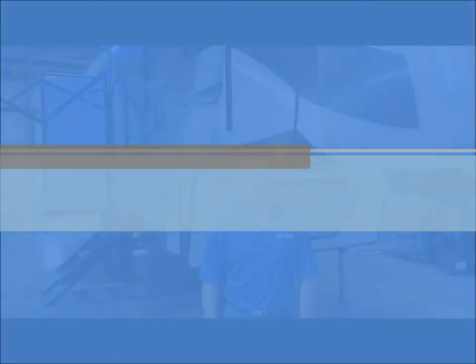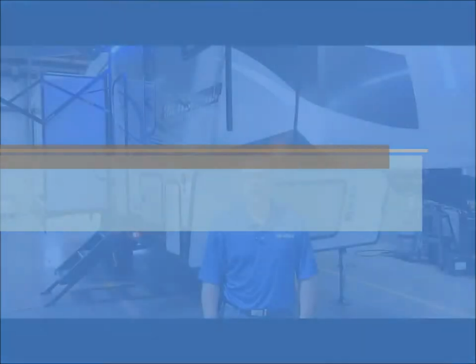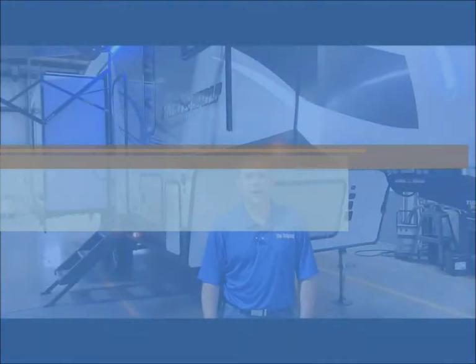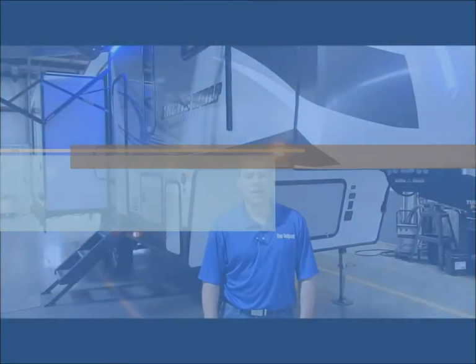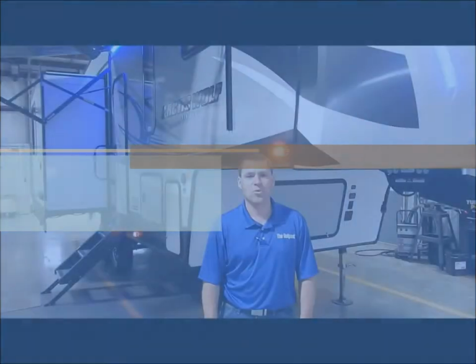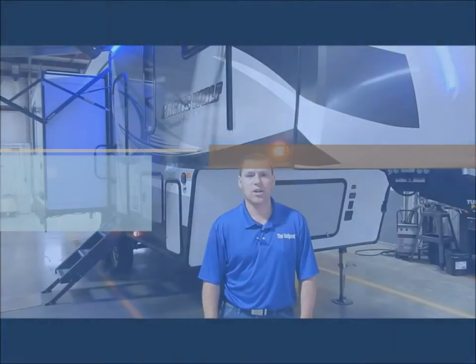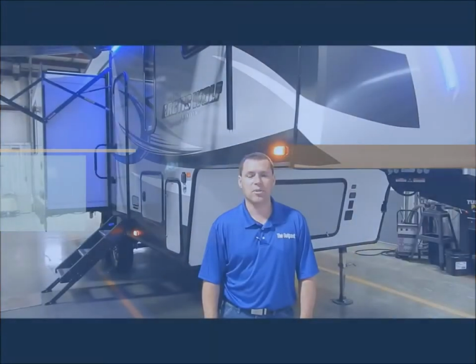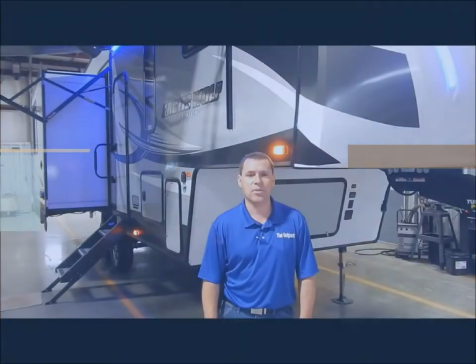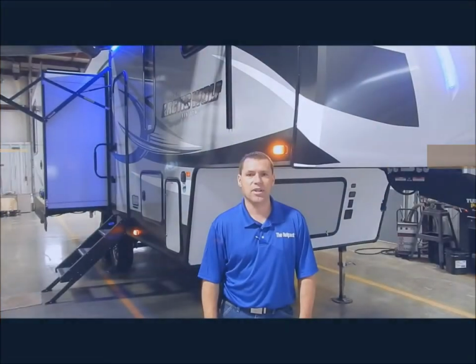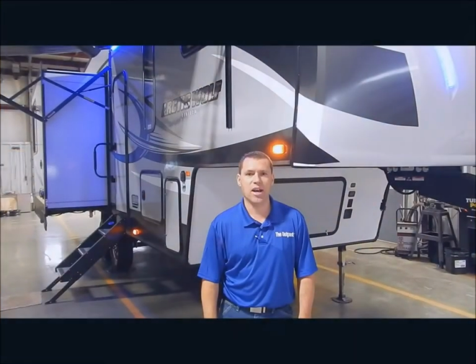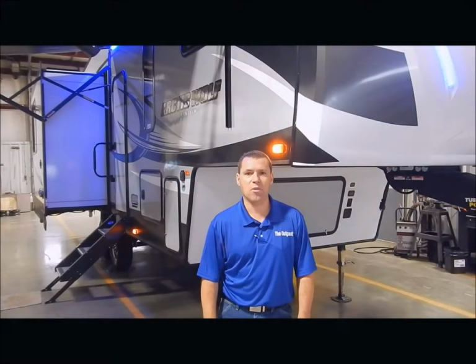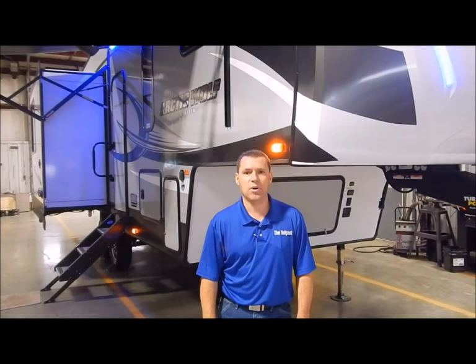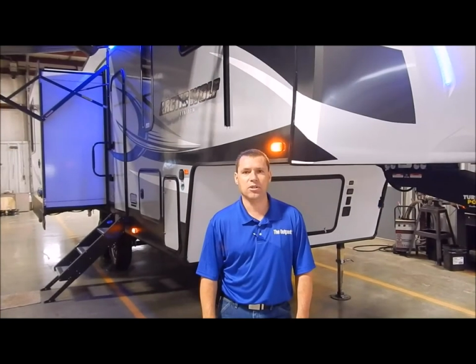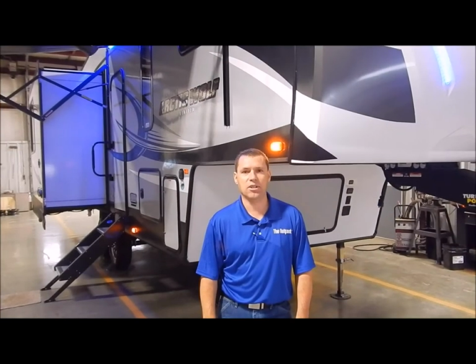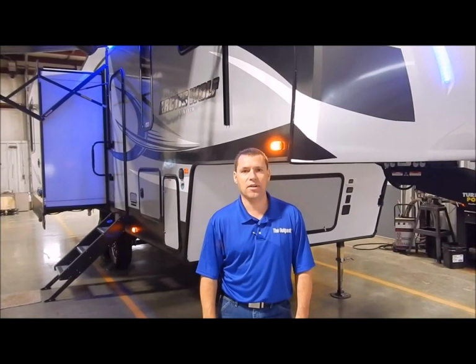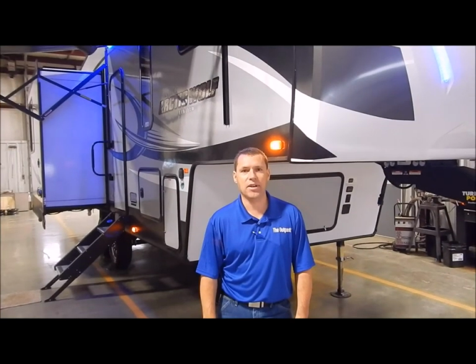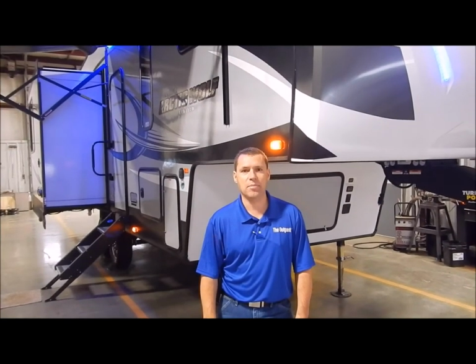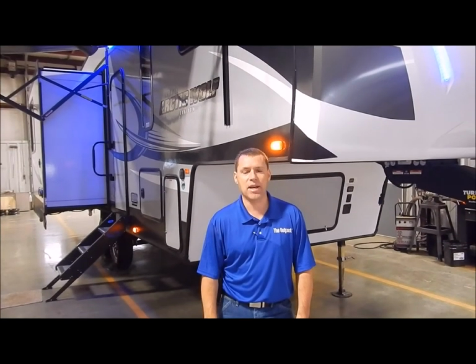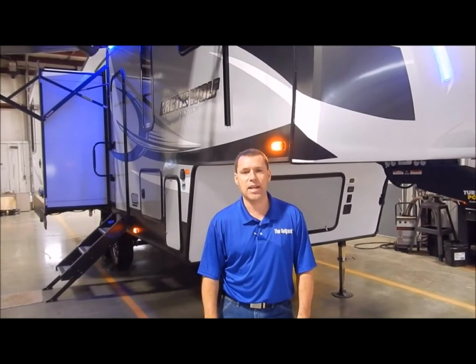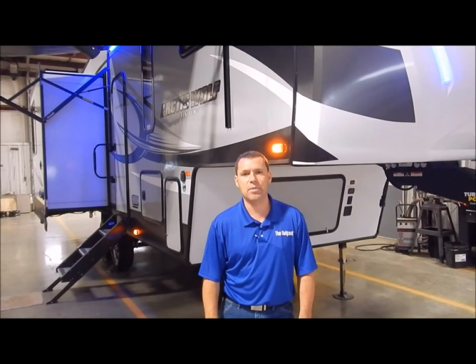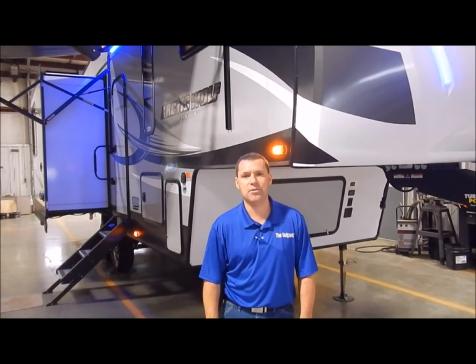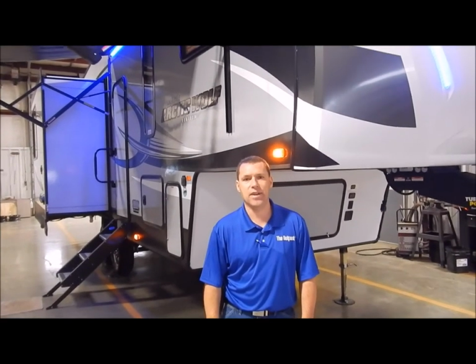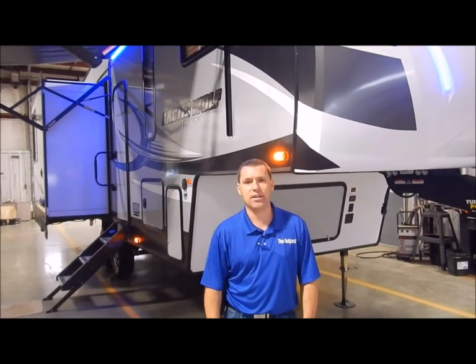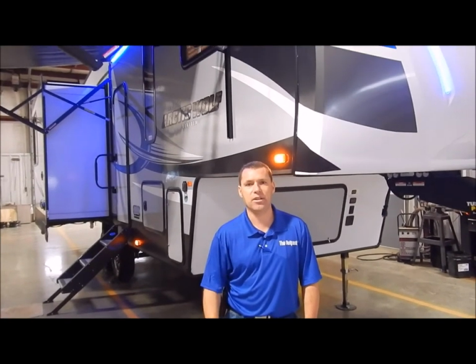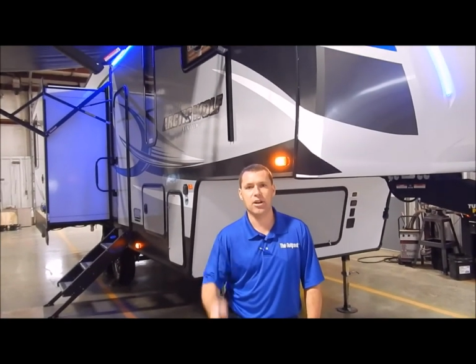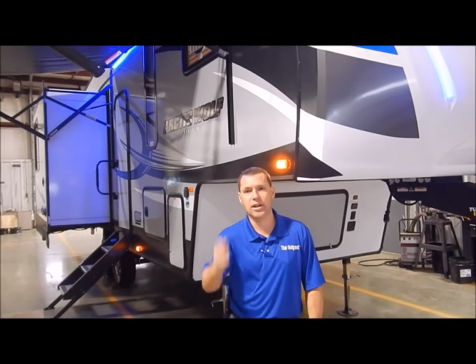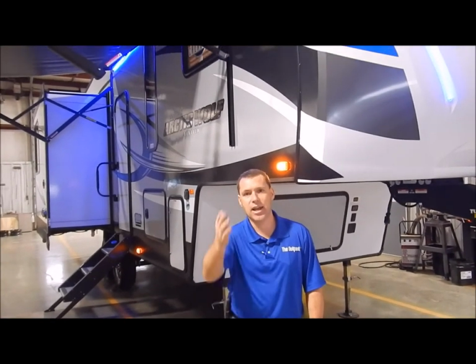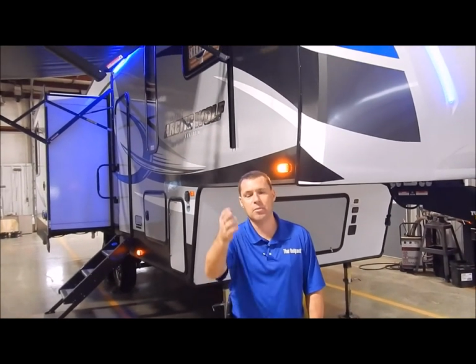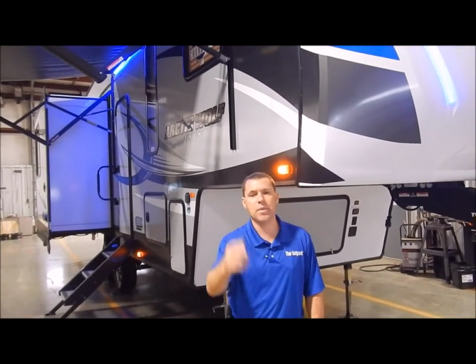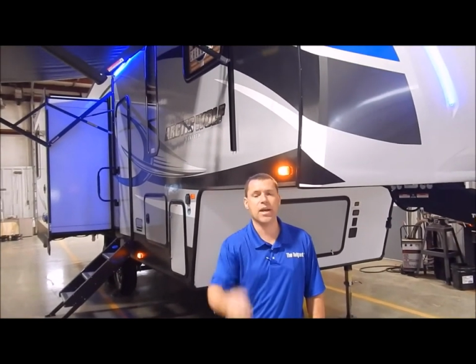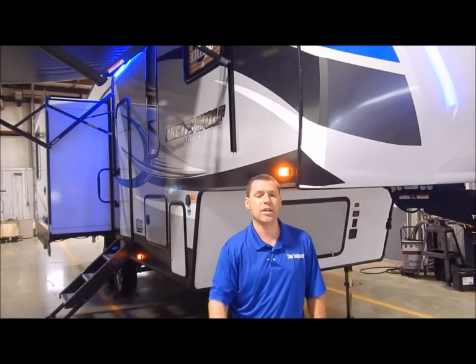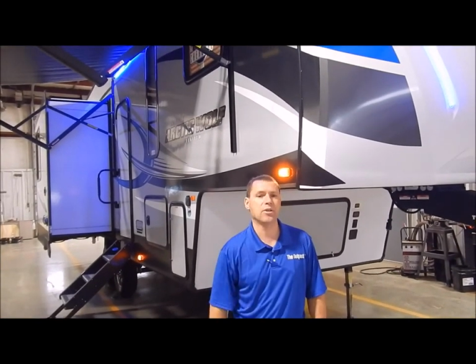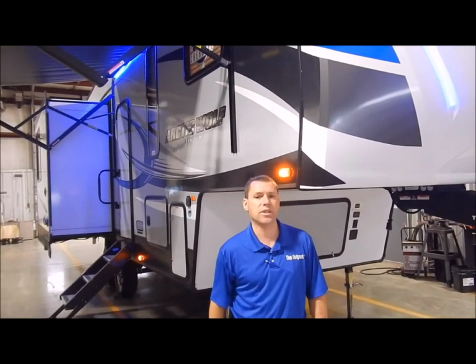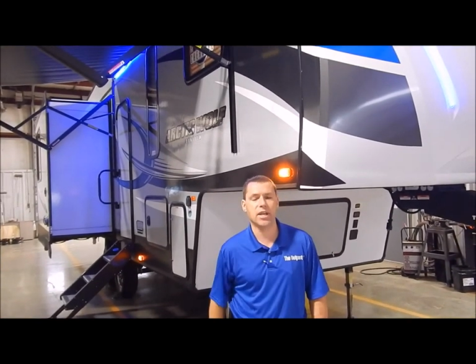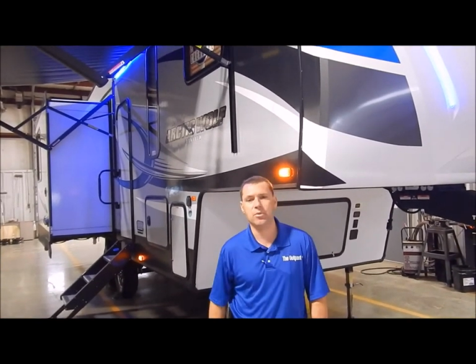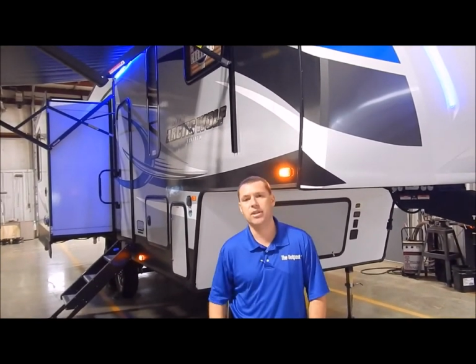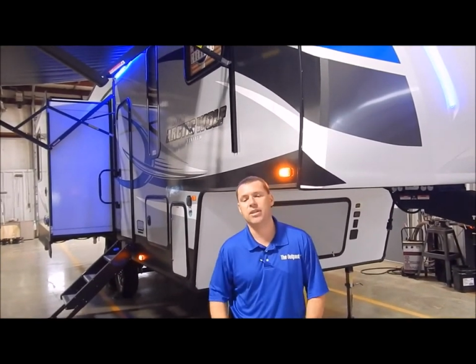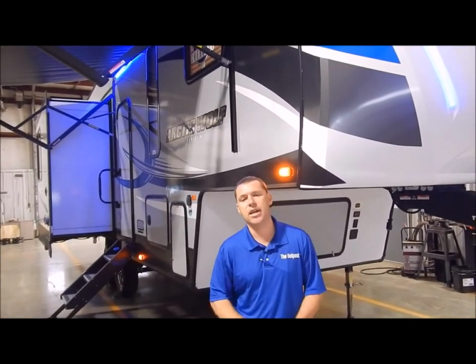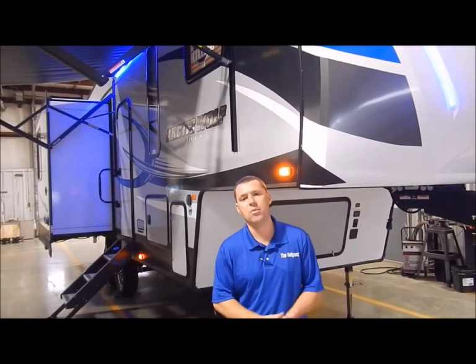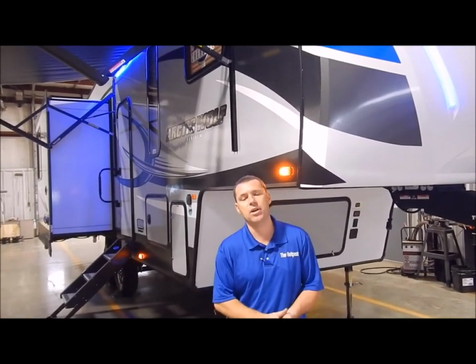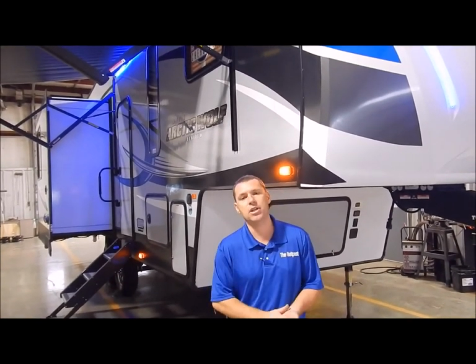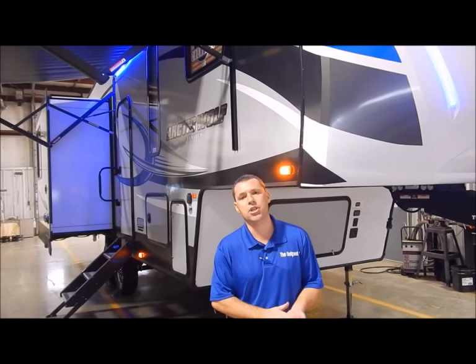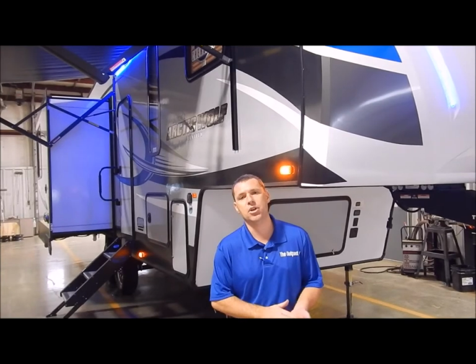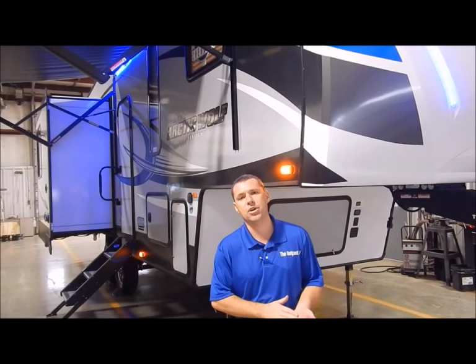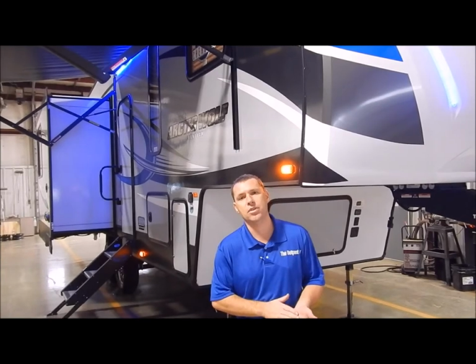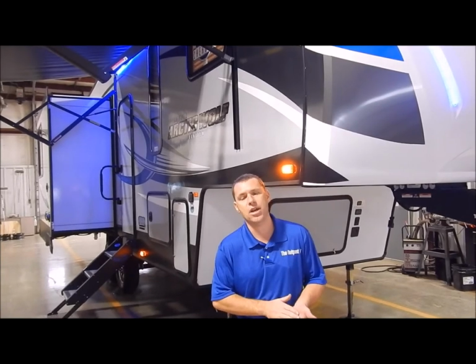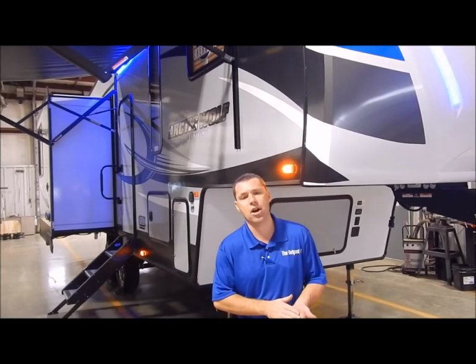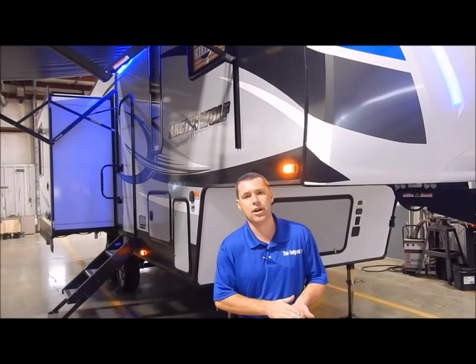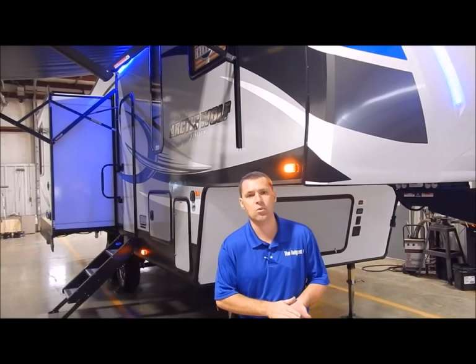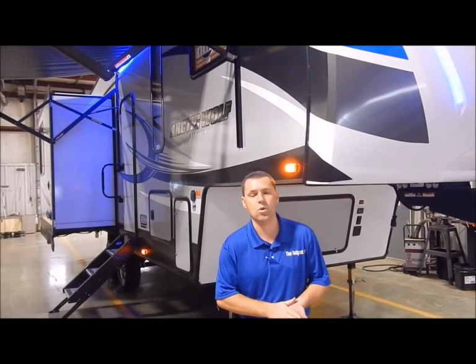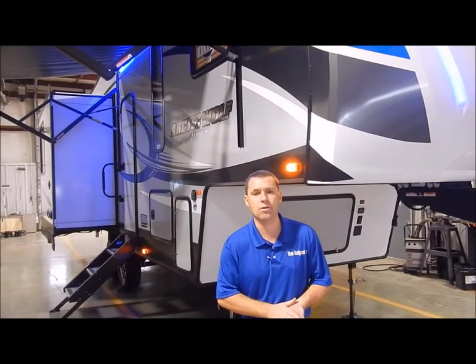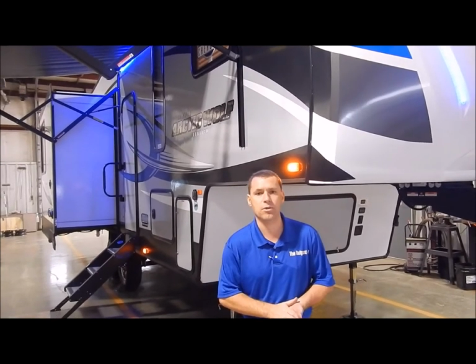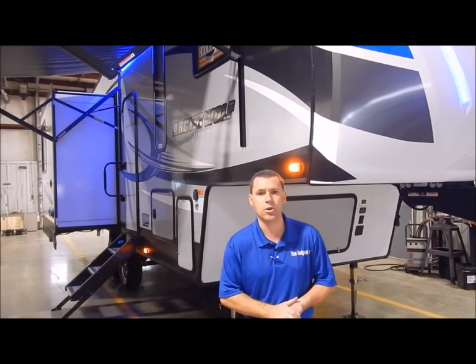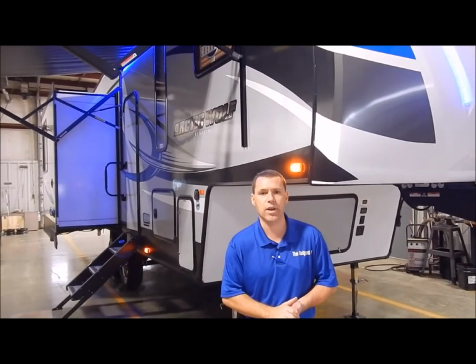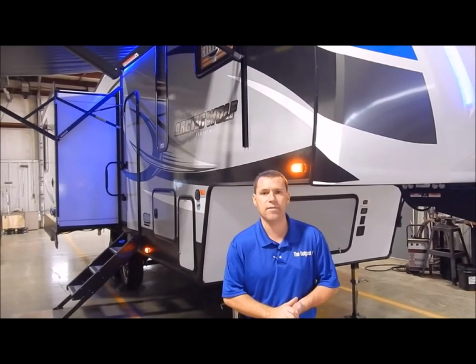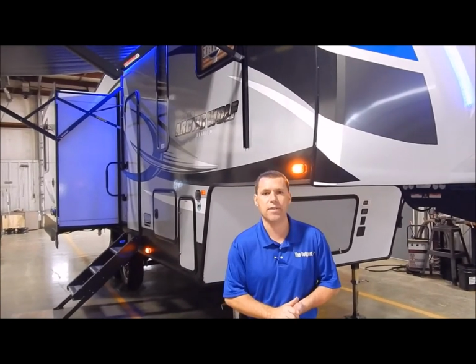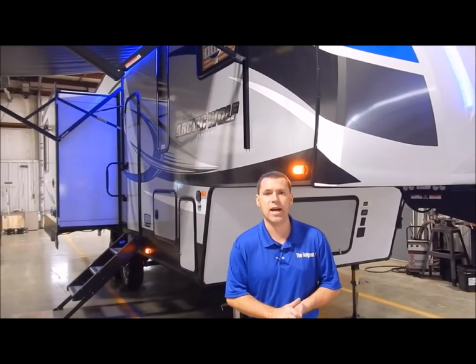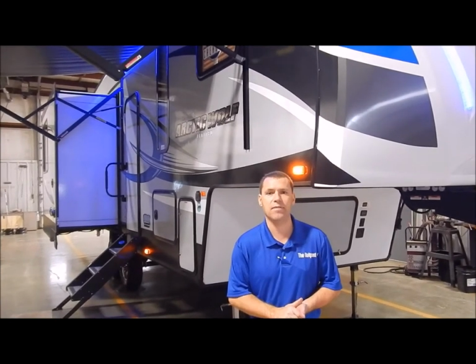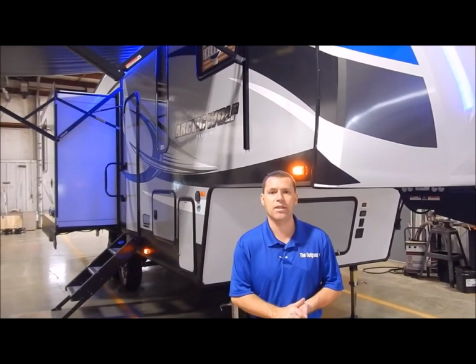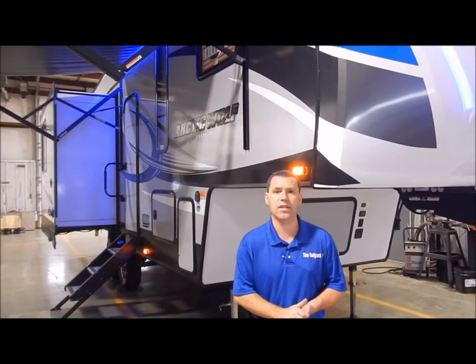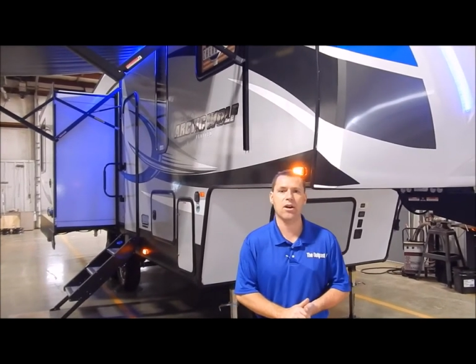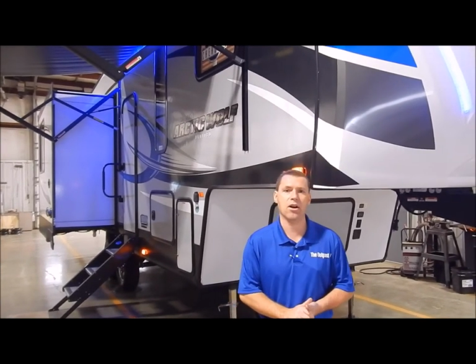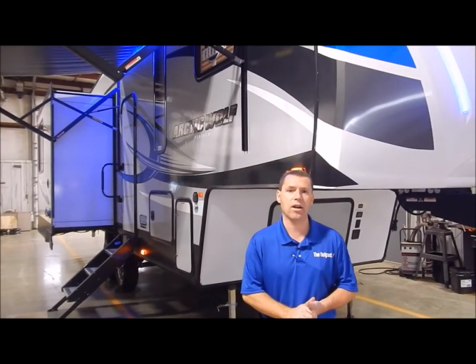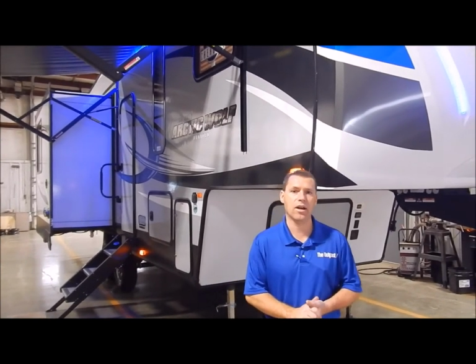Hi and welcome to the Outpost RV. My name is Phelan, and our cameraman here is Henry. Today we're going to show you the Arctic Wolf 285 DRL.